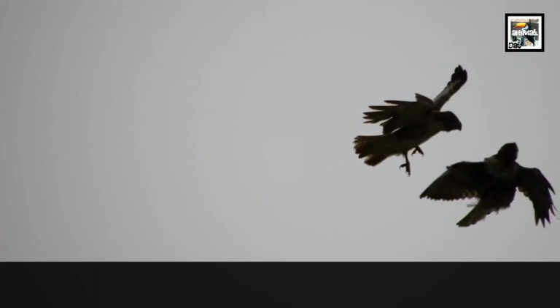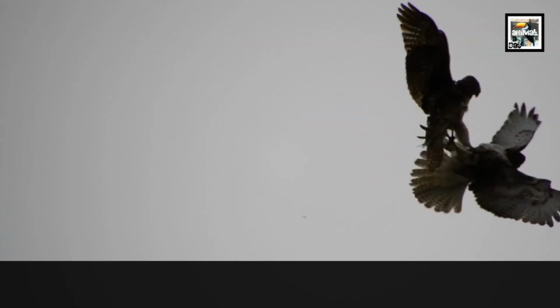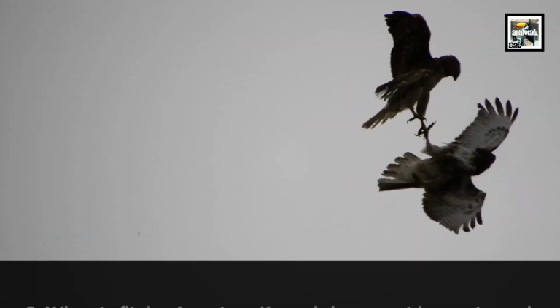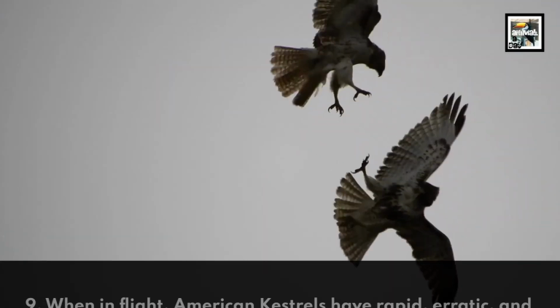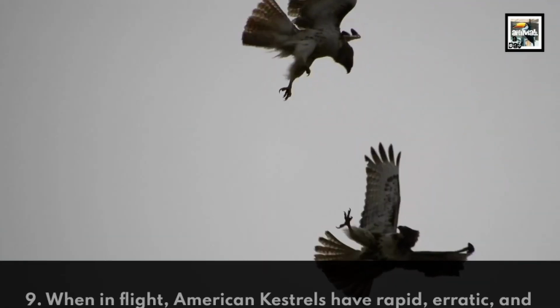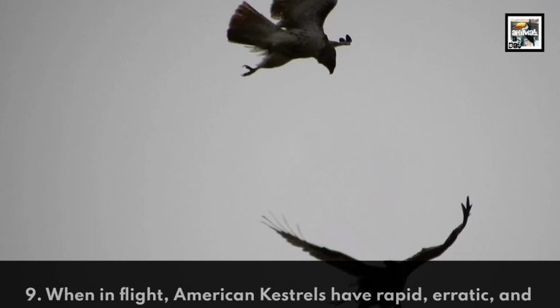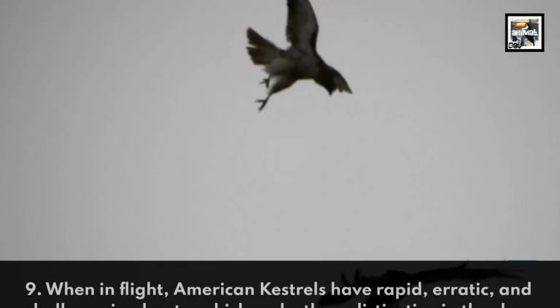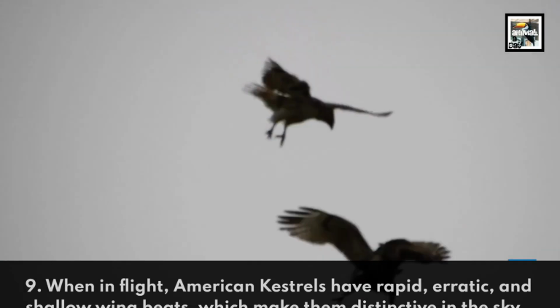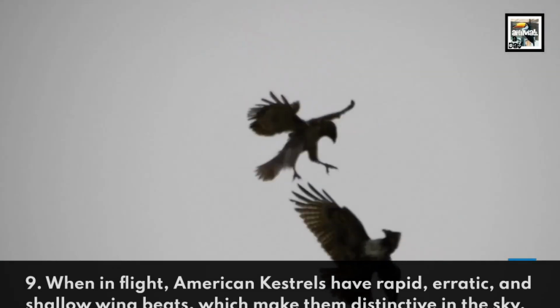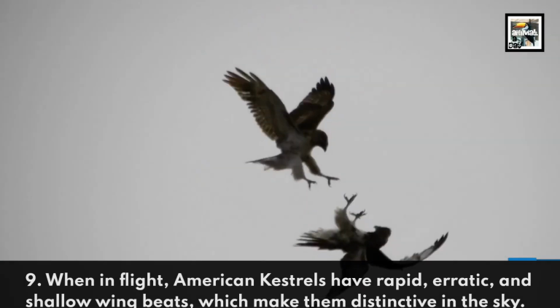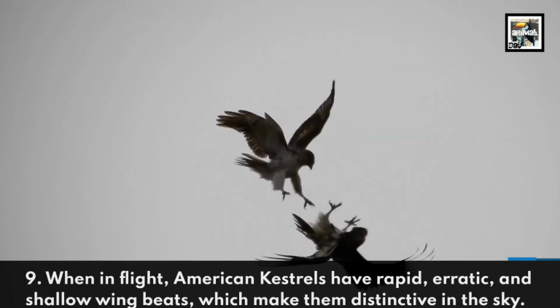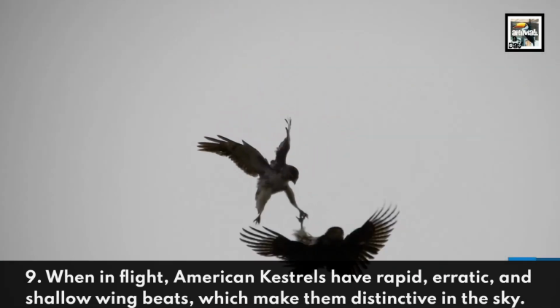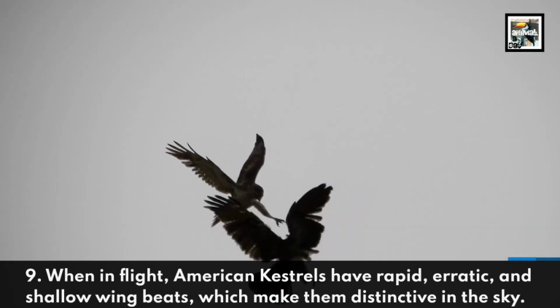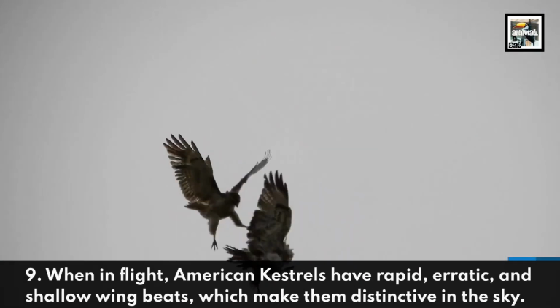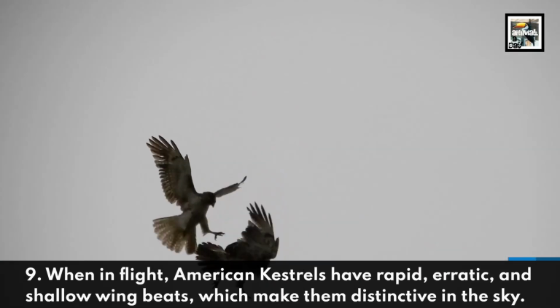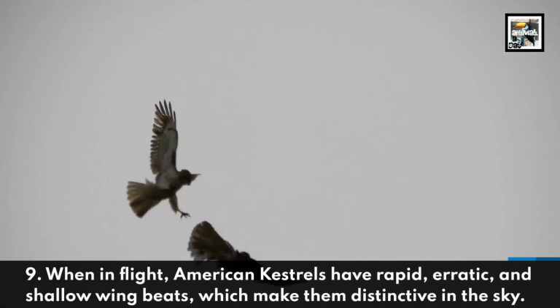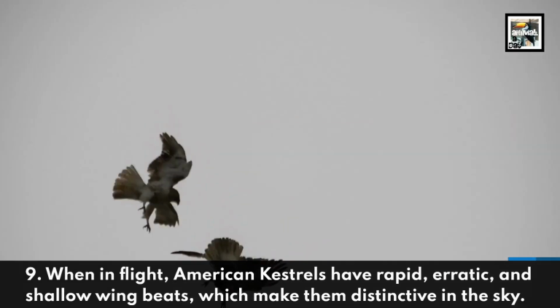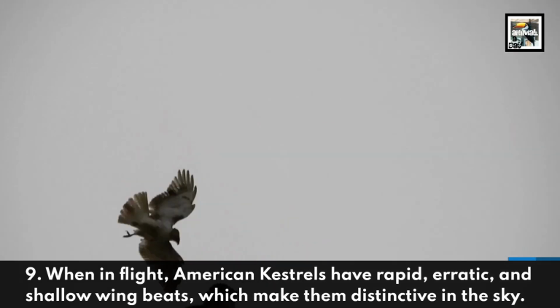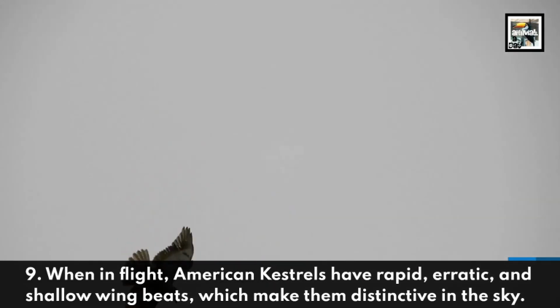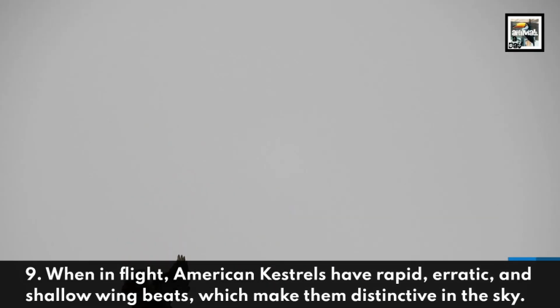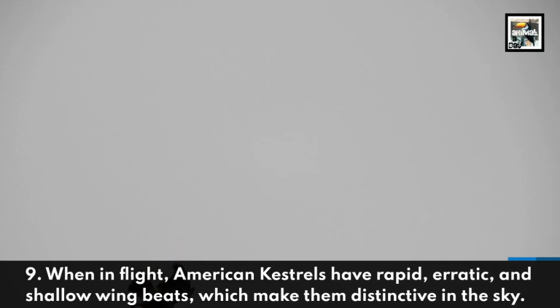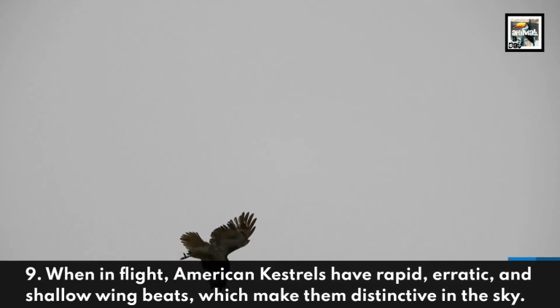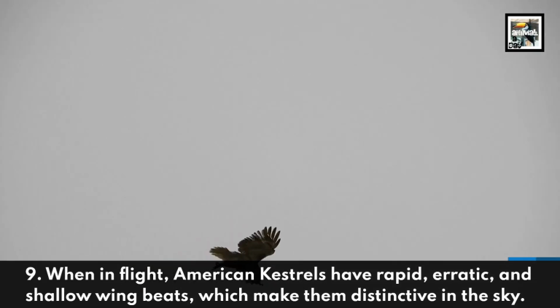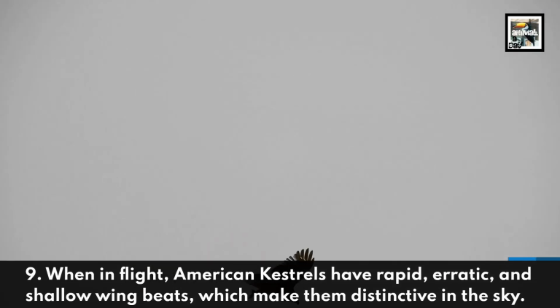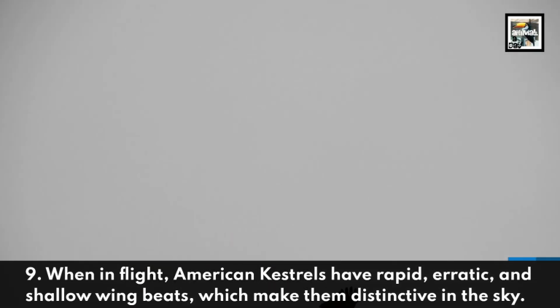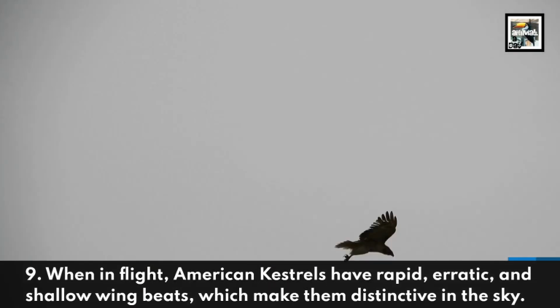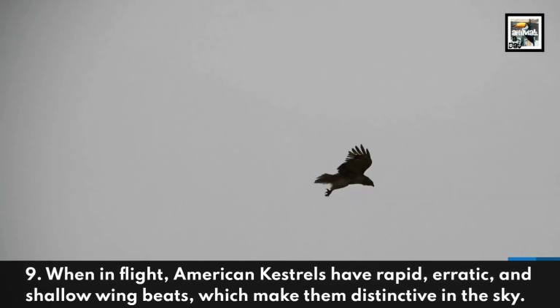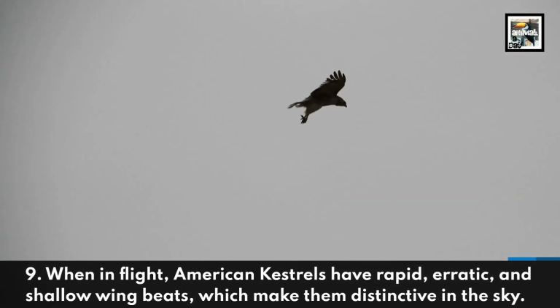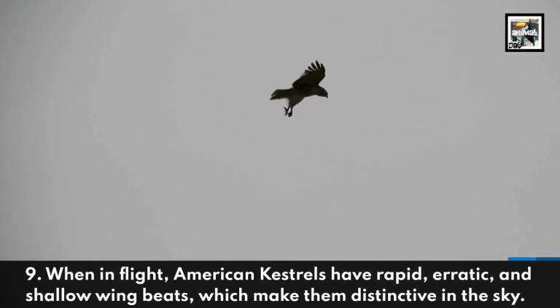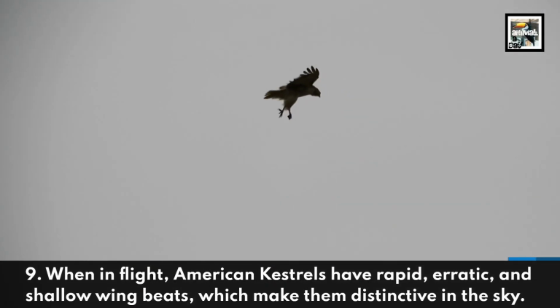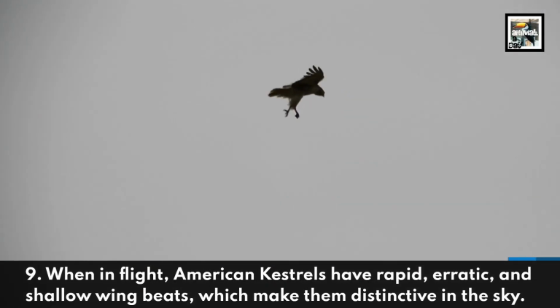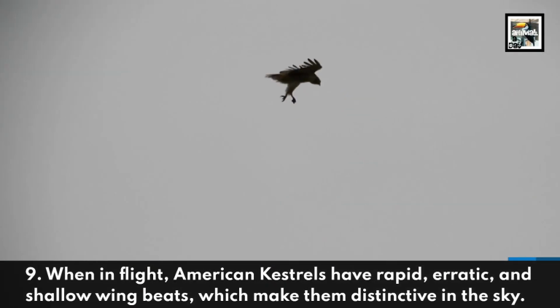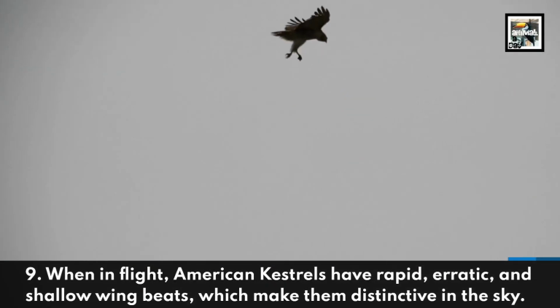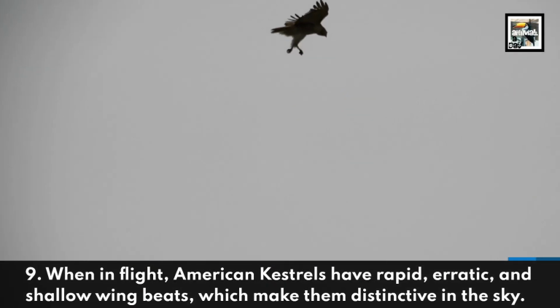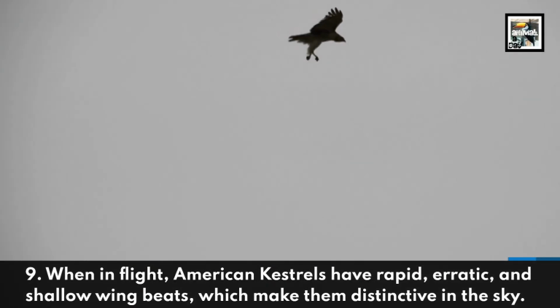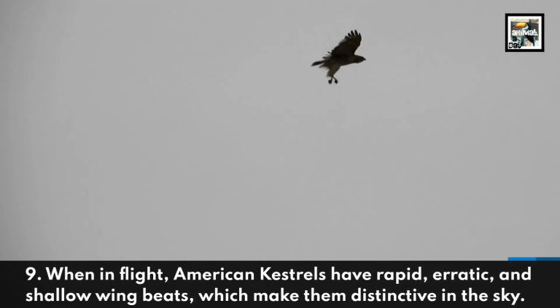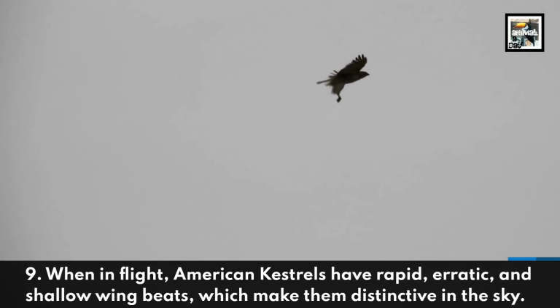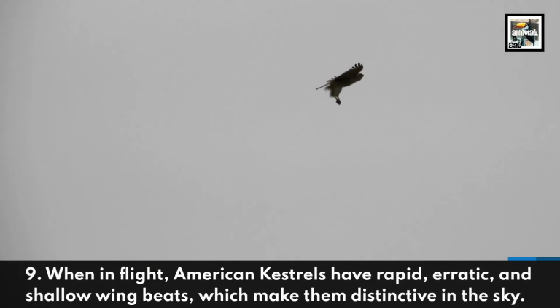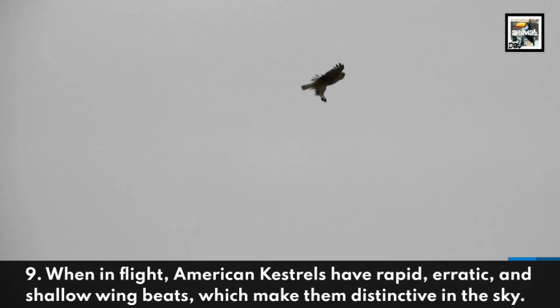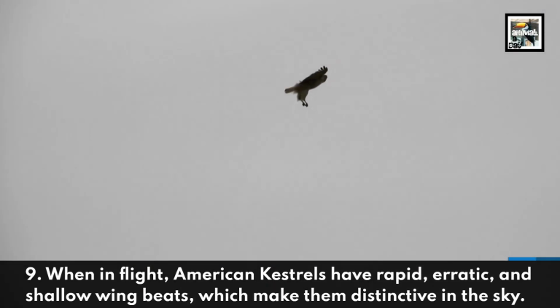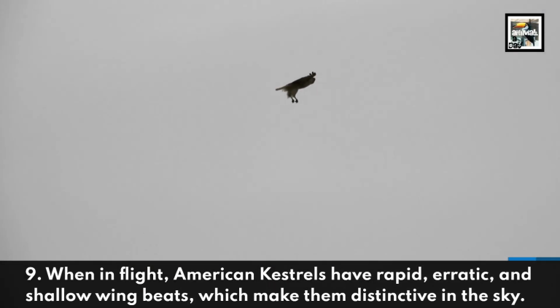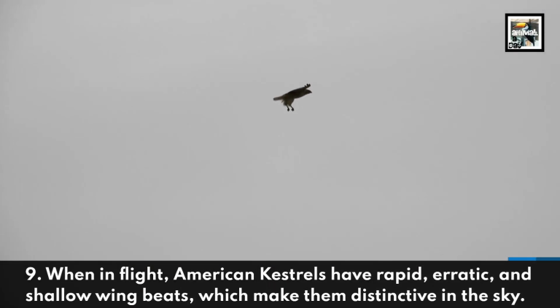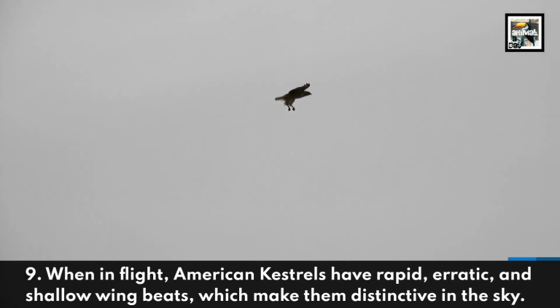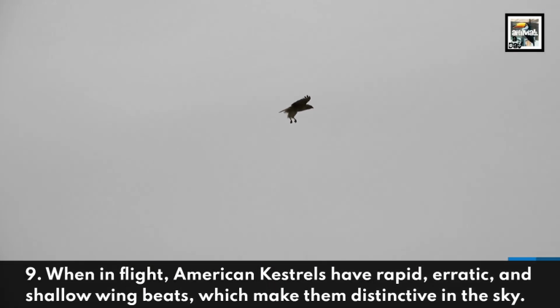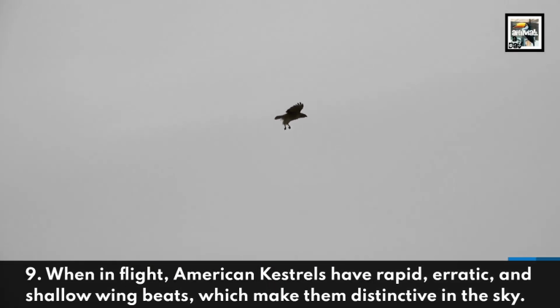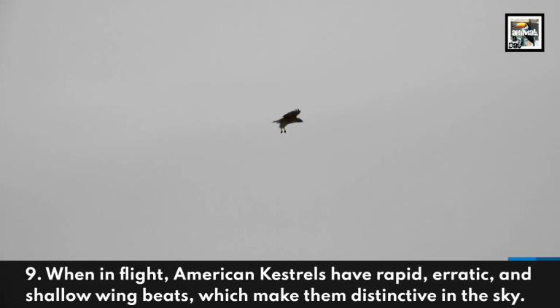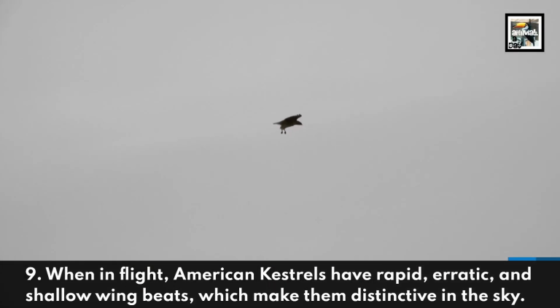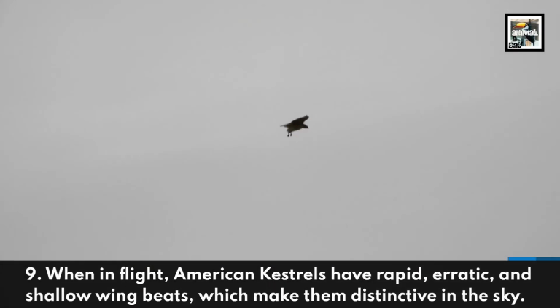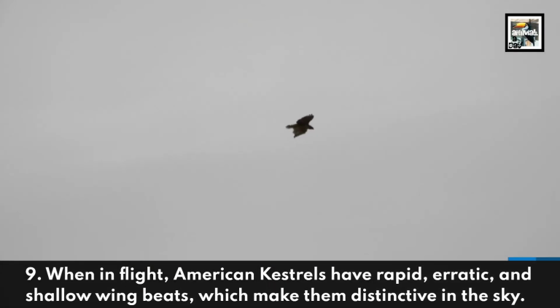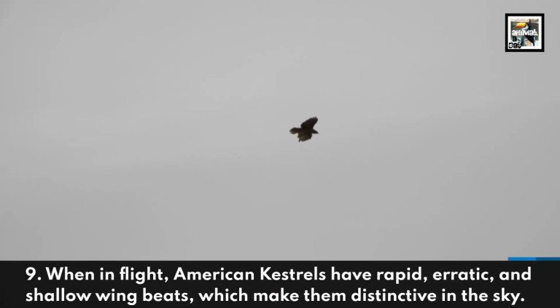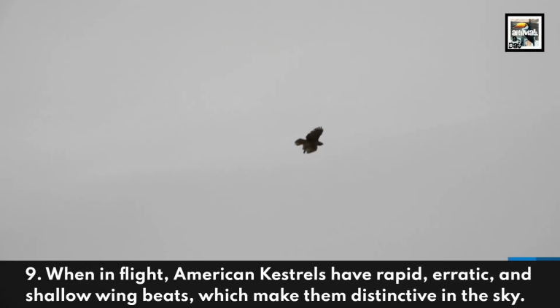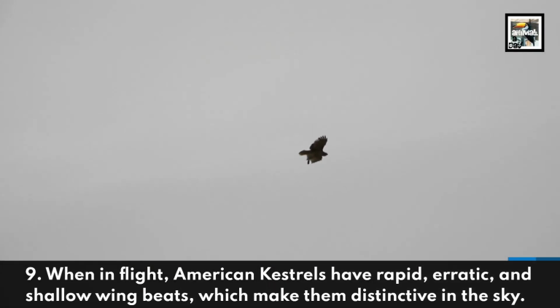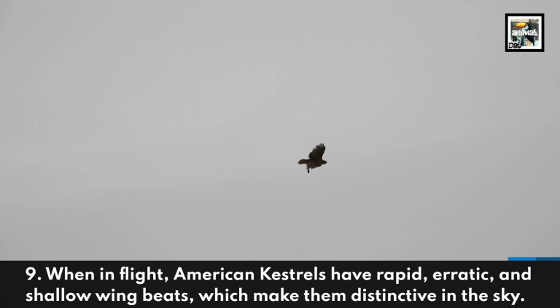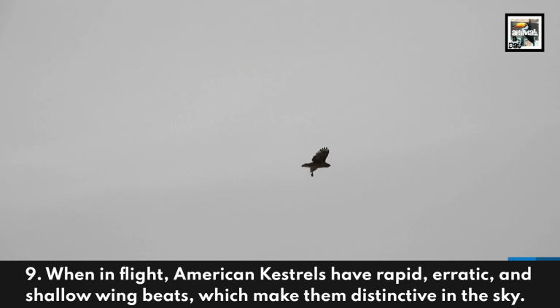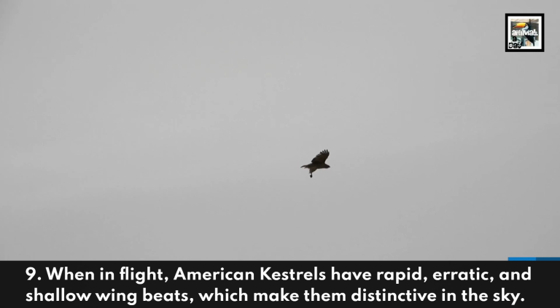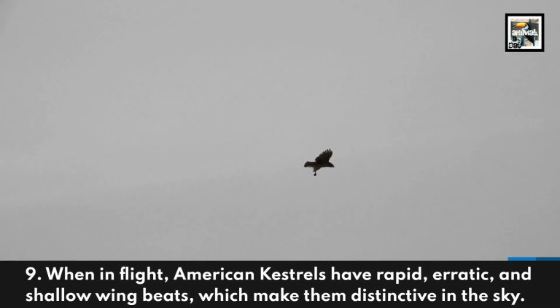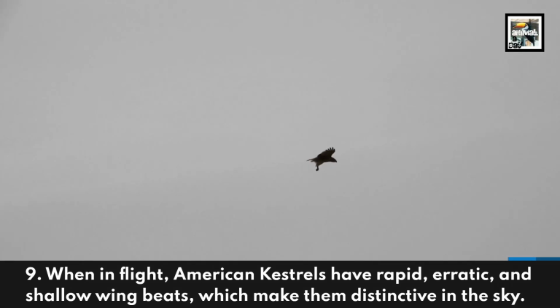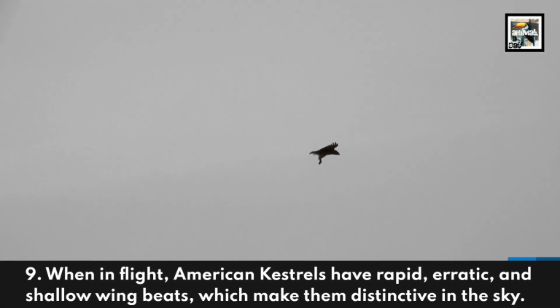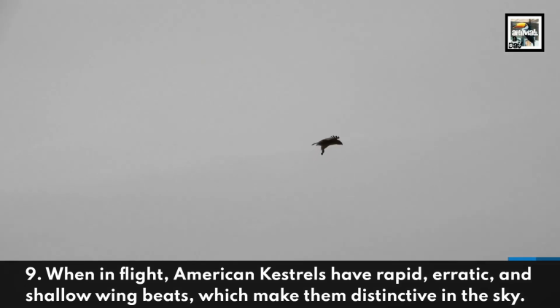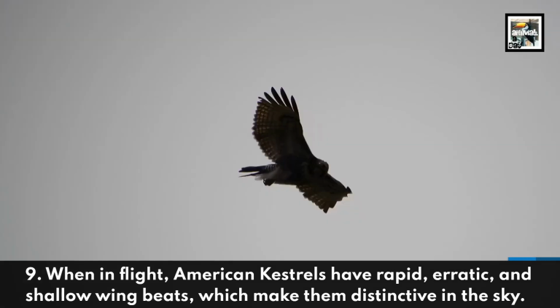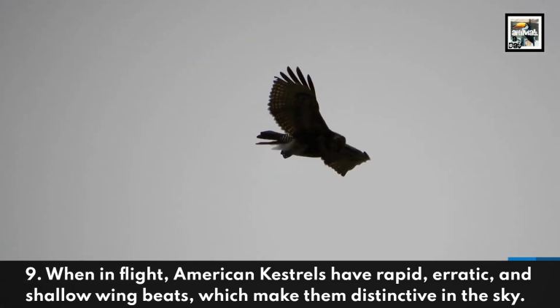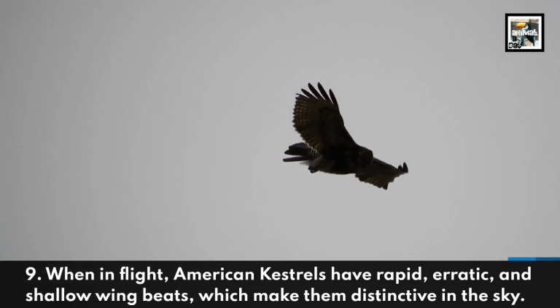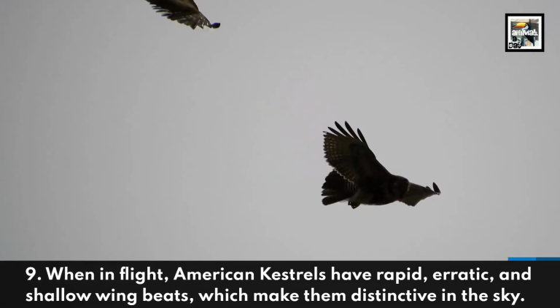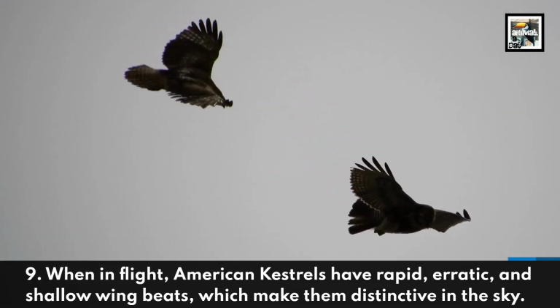When in flight, American Kestrels have rapid, erratic, and shallow wingbeats, which make them distinctive in the sky.